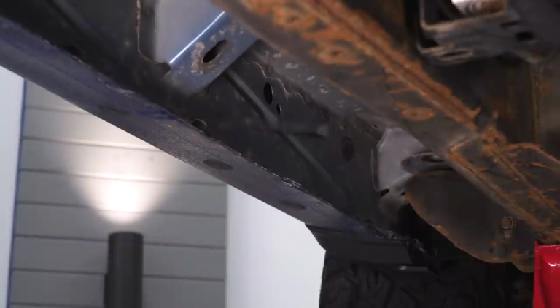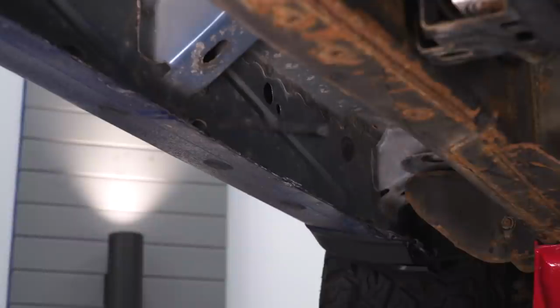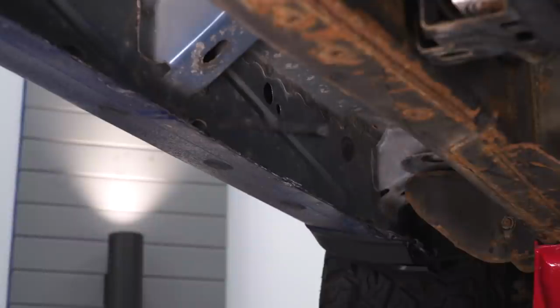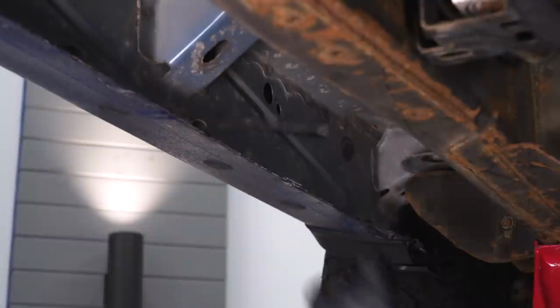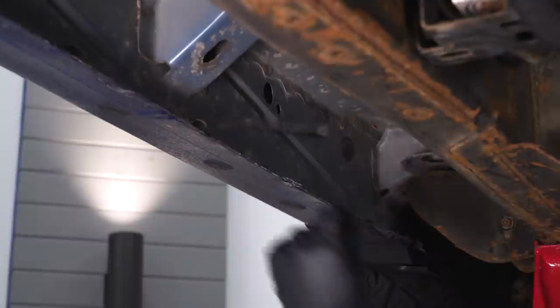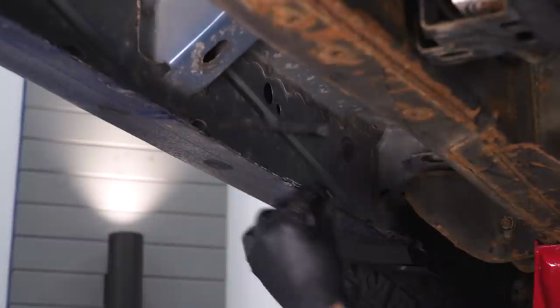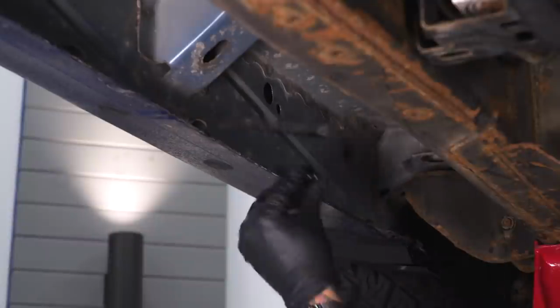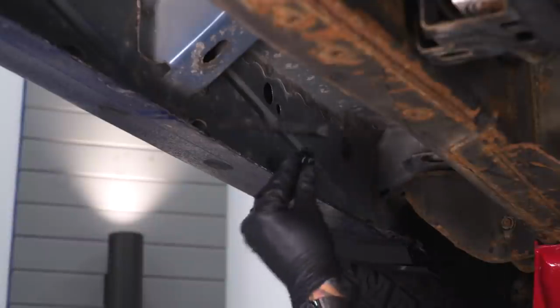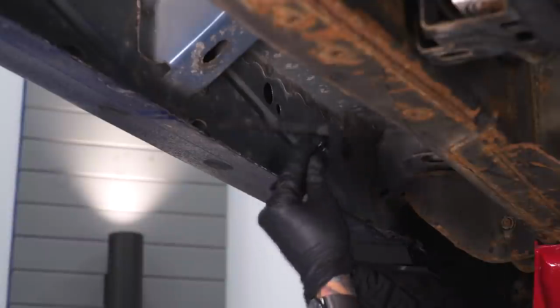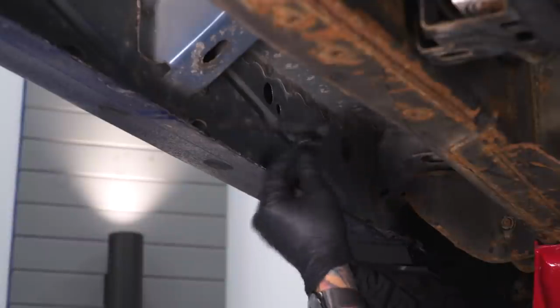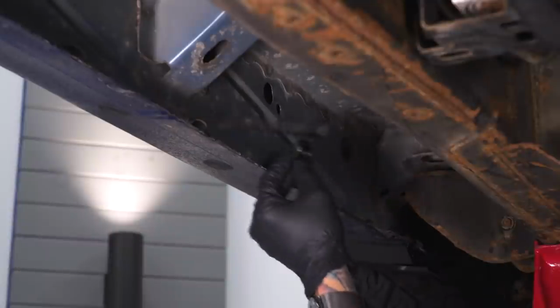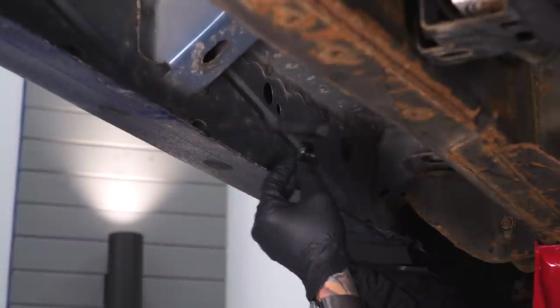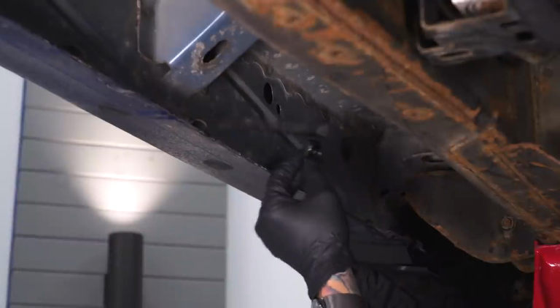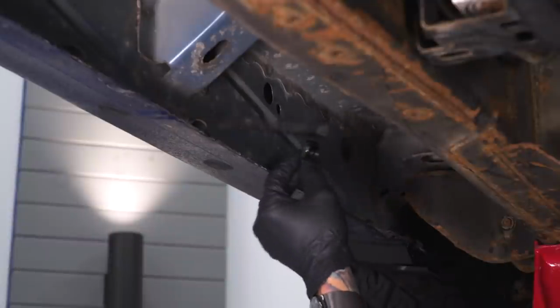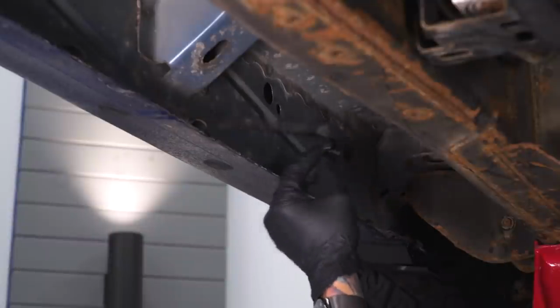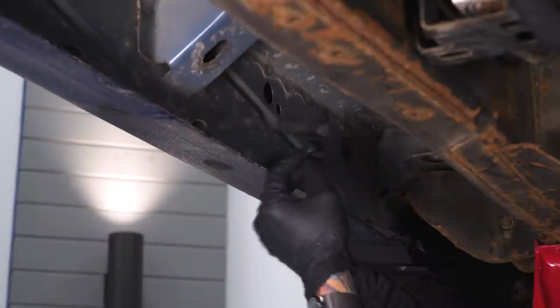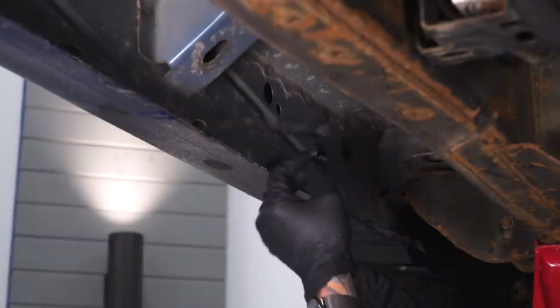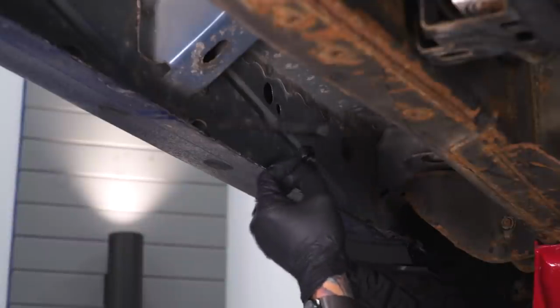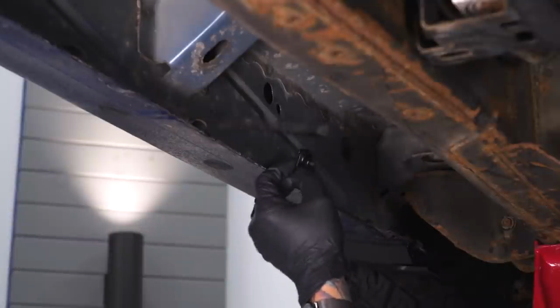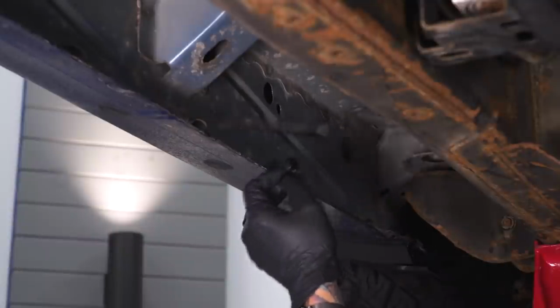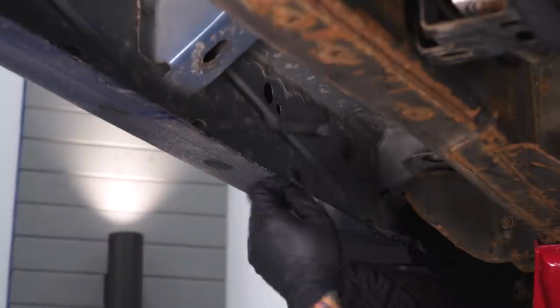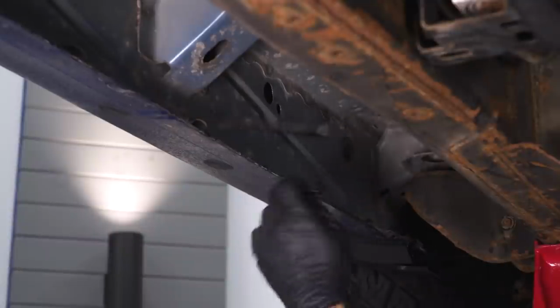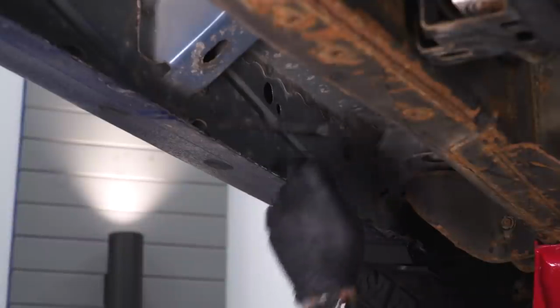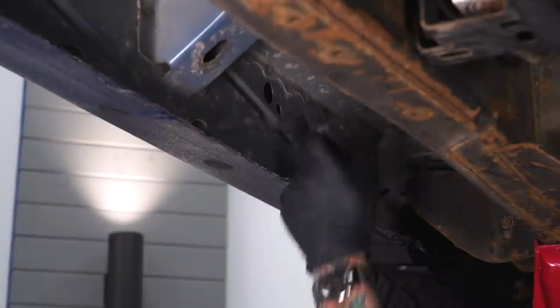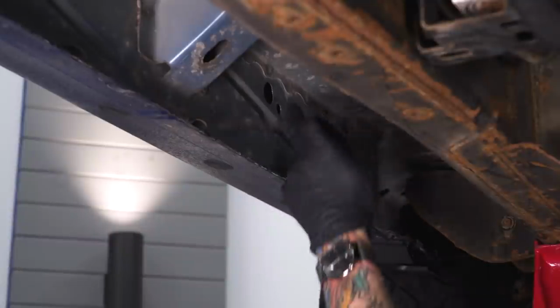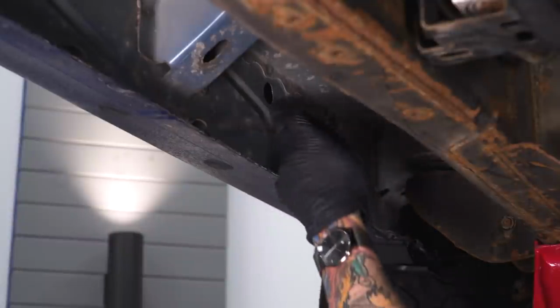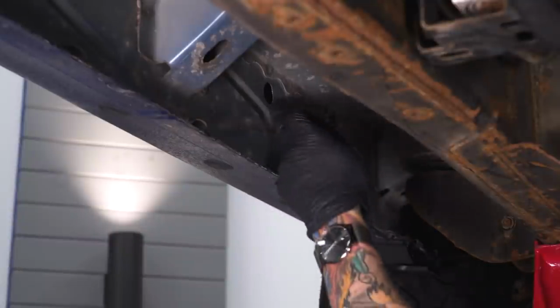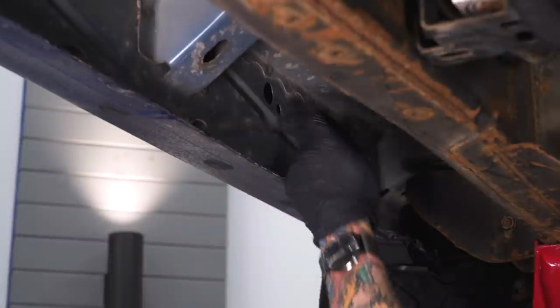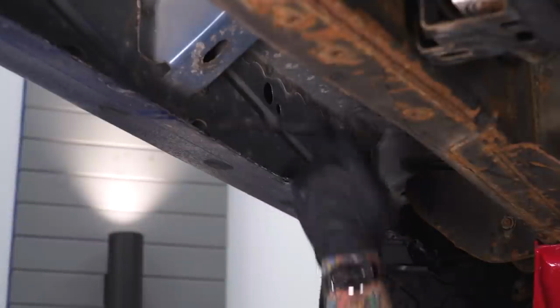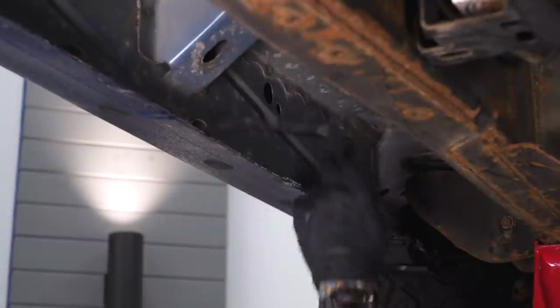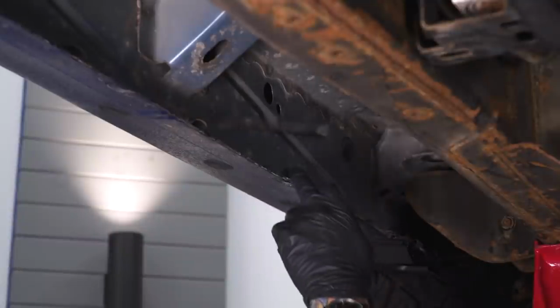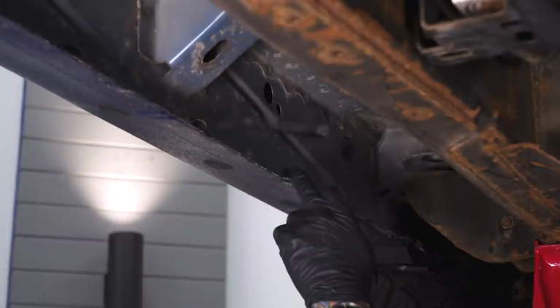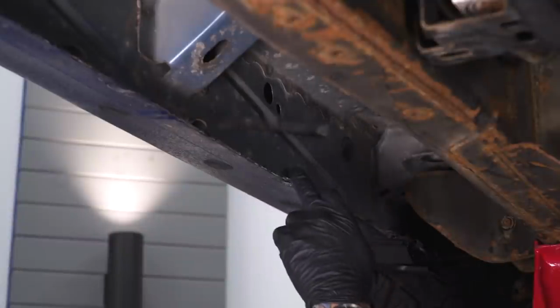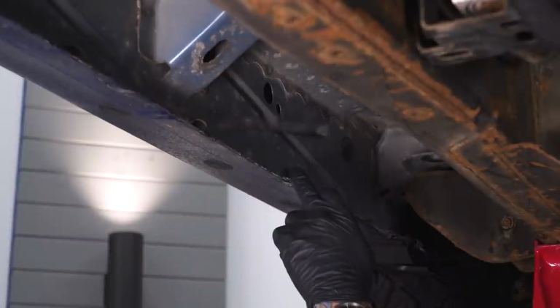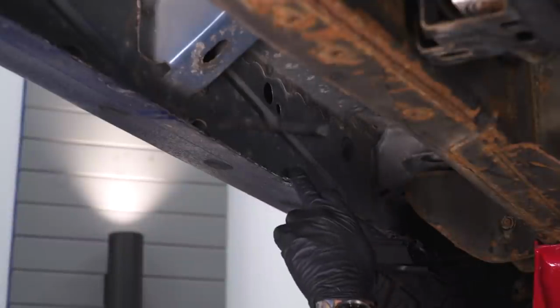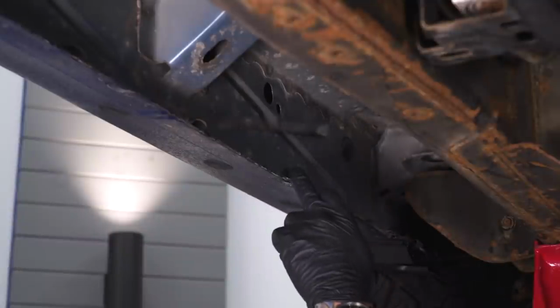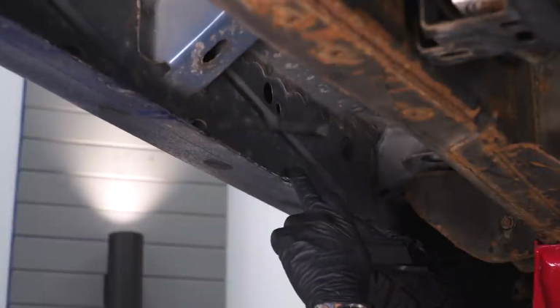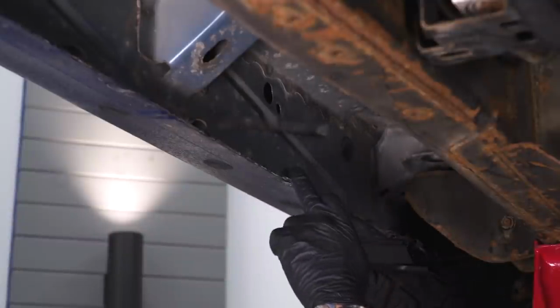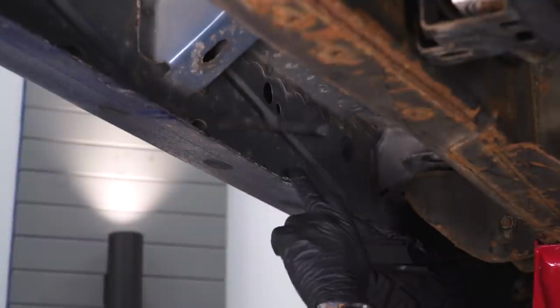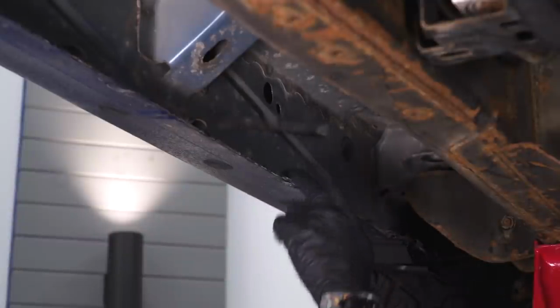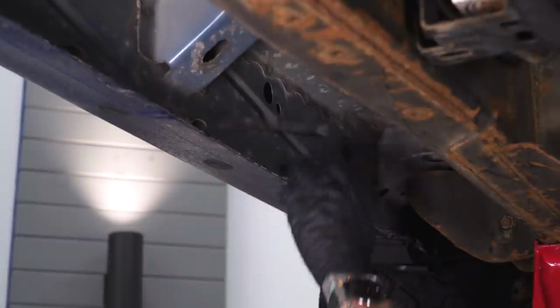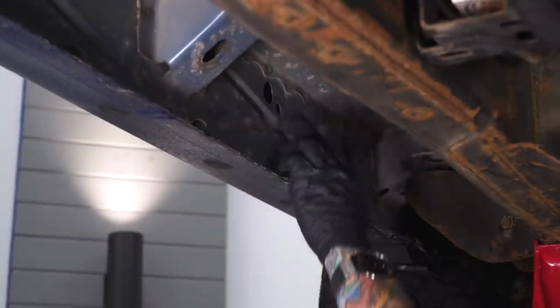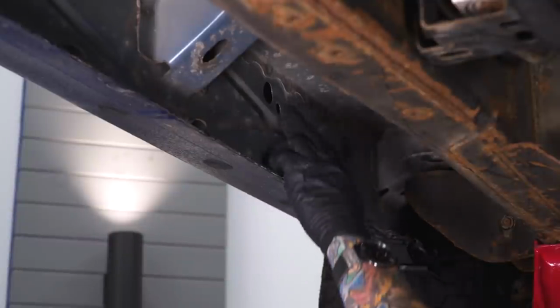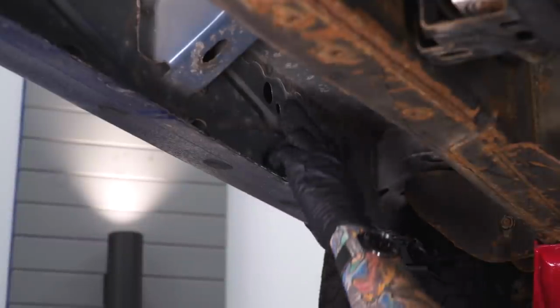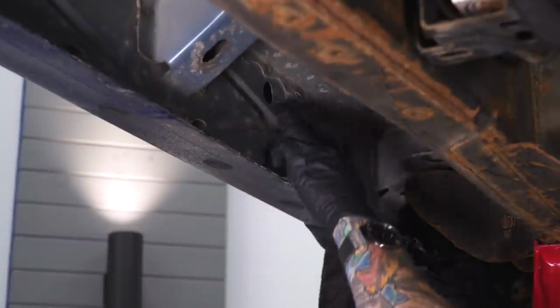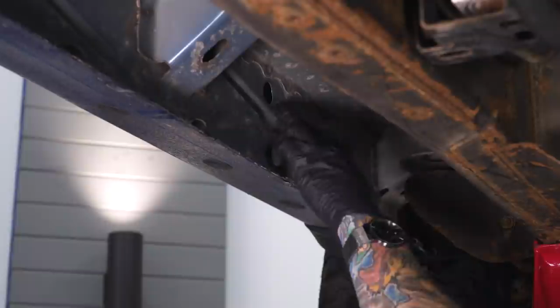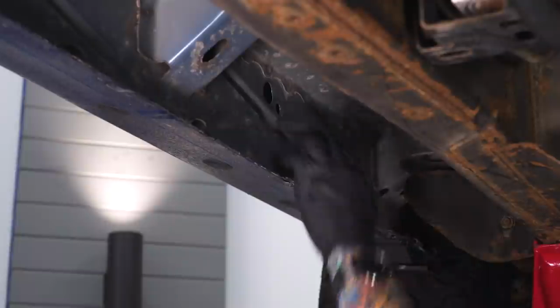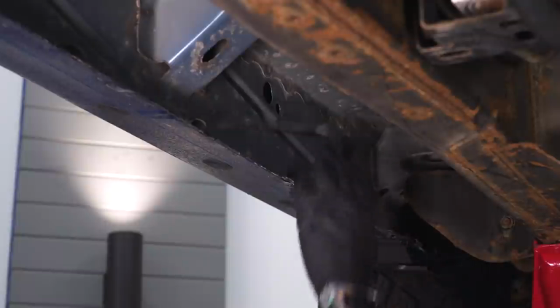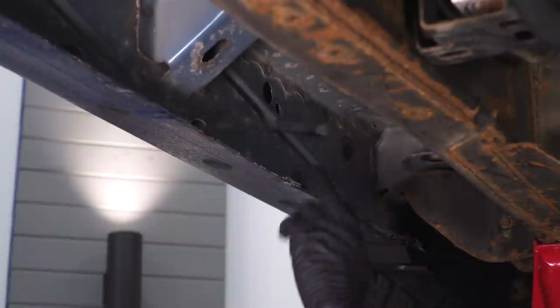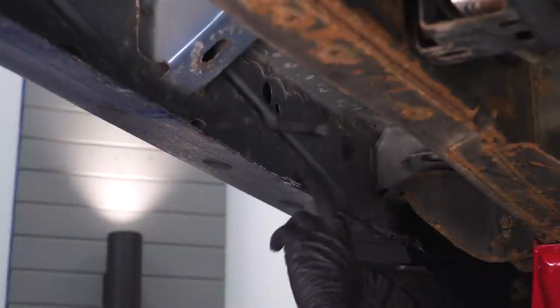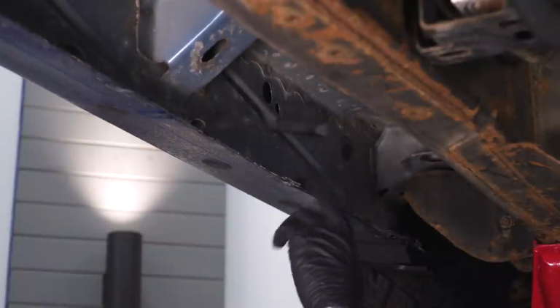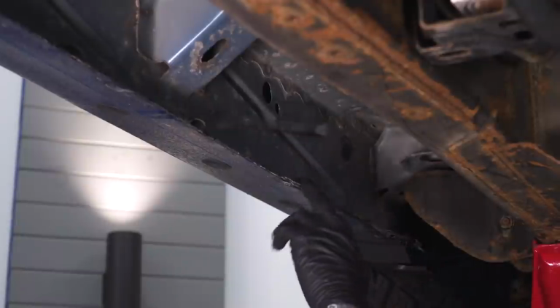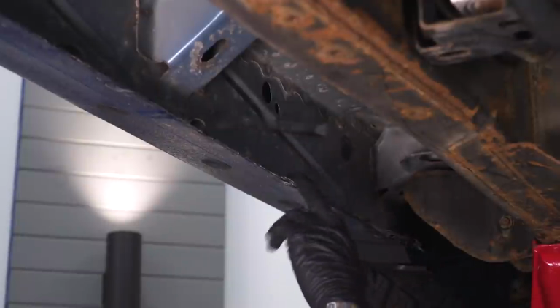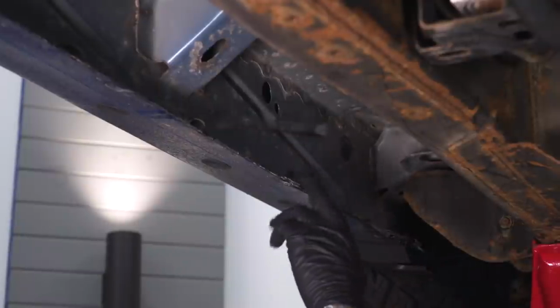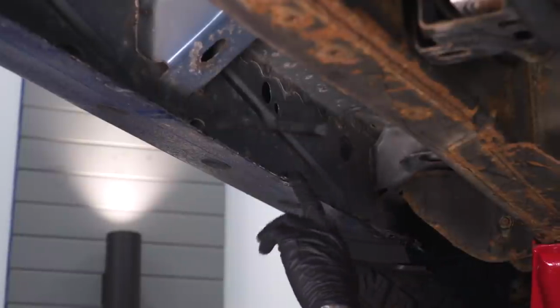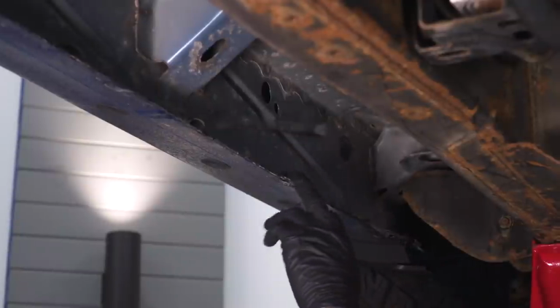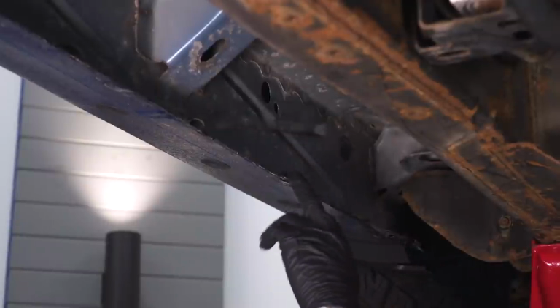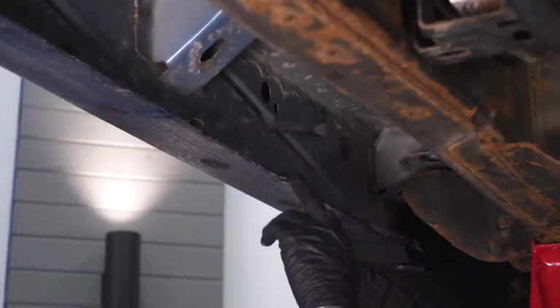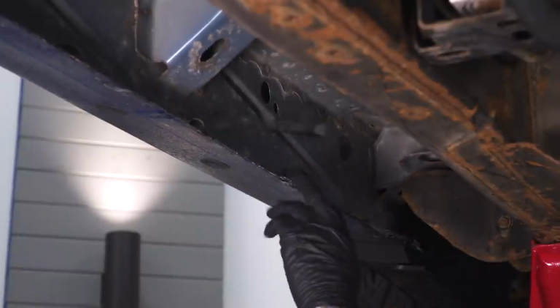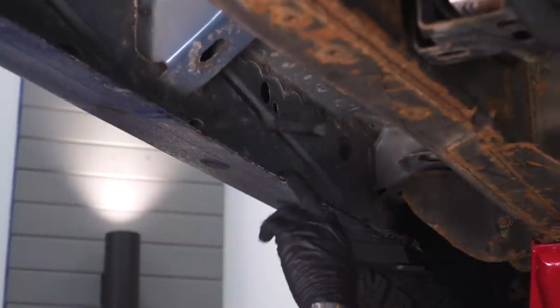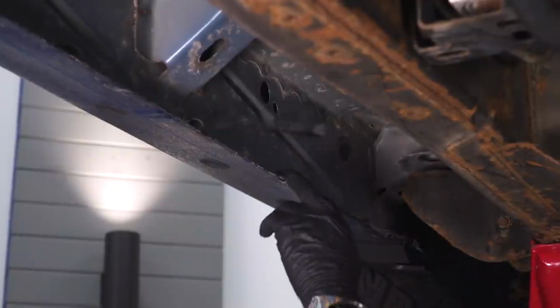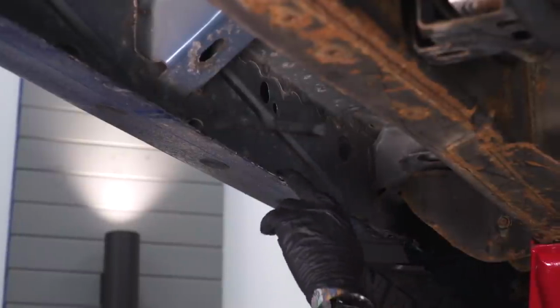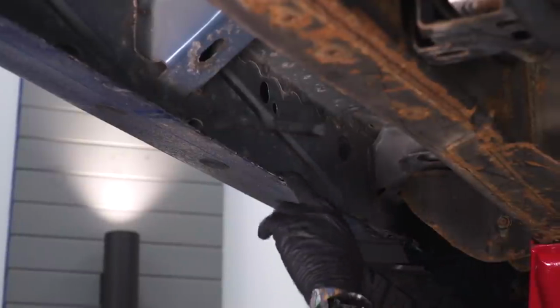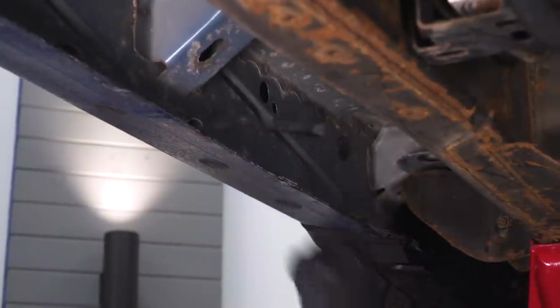First, we have to install these speed clips provided in the kit in the holes where we're going to secure our brackets. You've got one up here and one down here on the pinch seam.